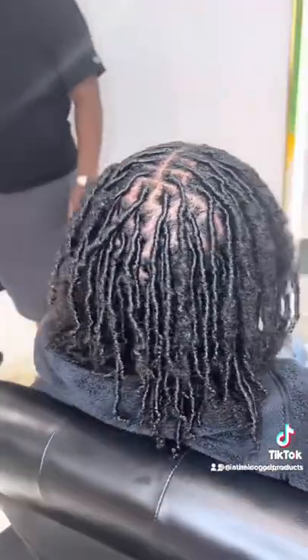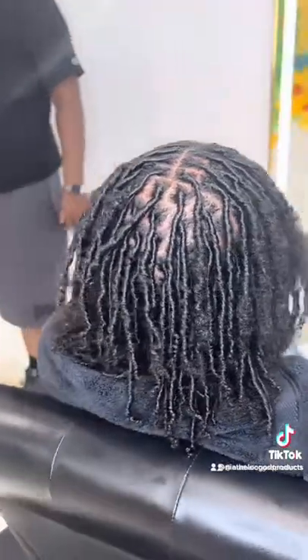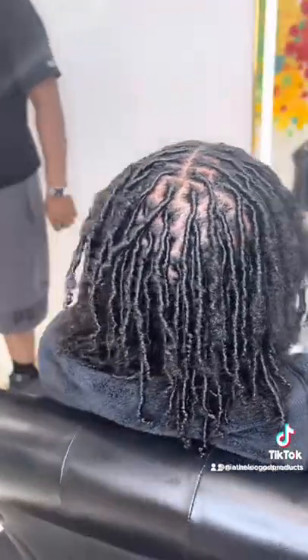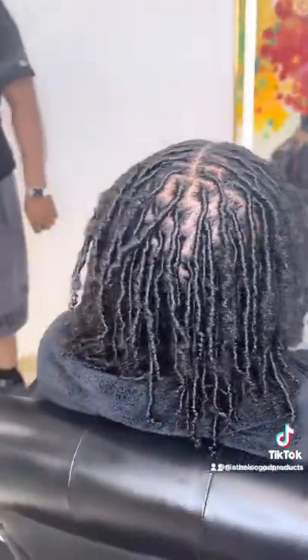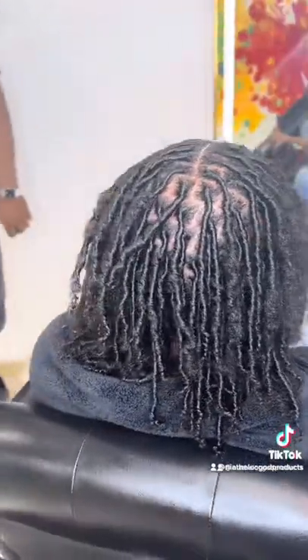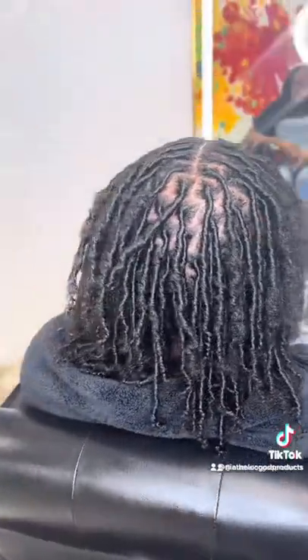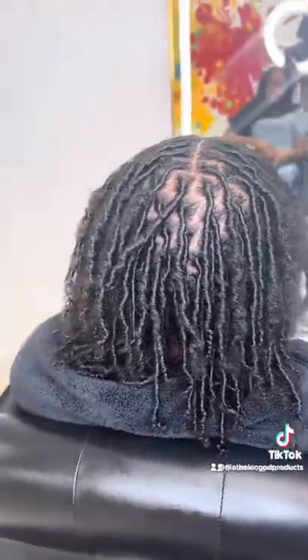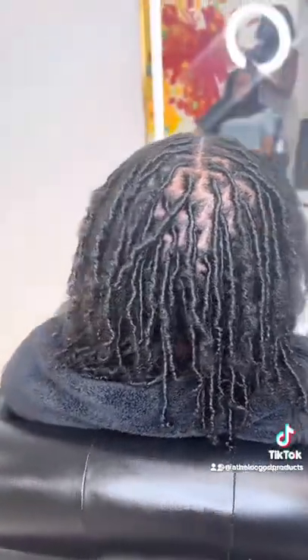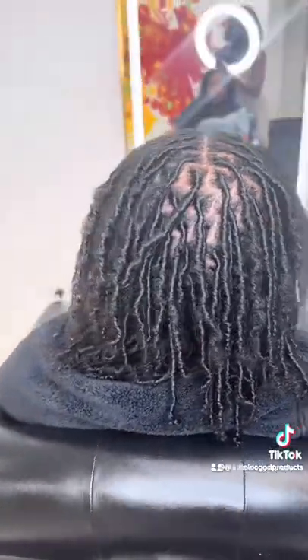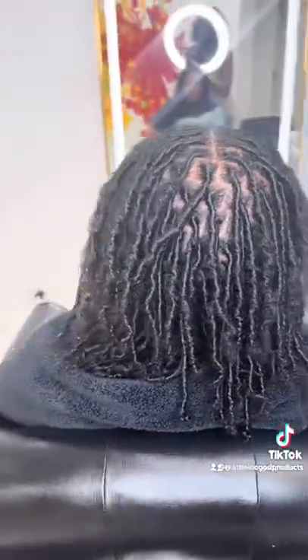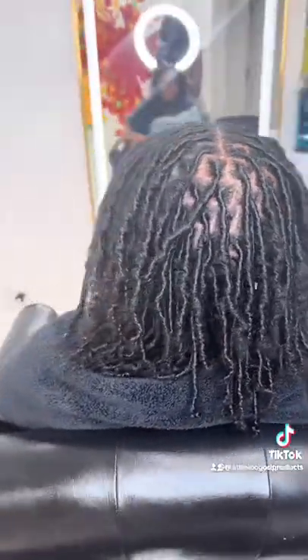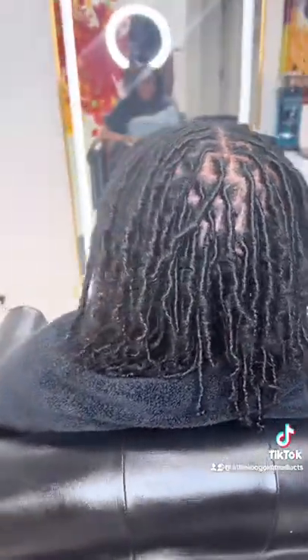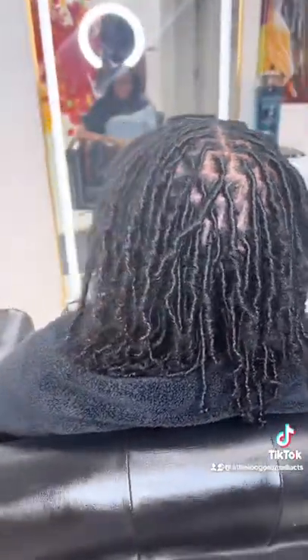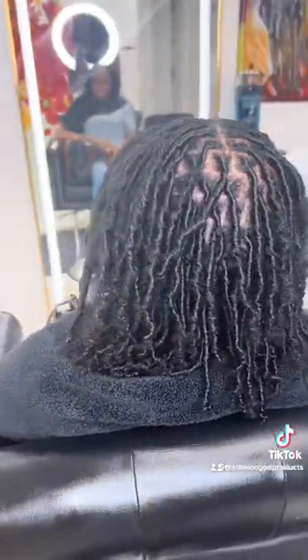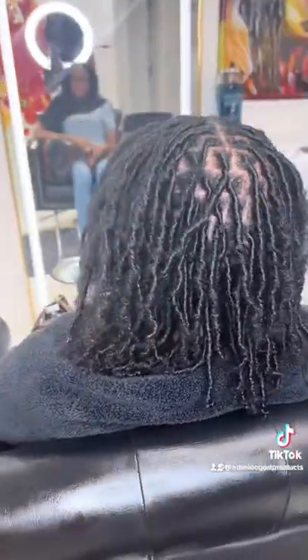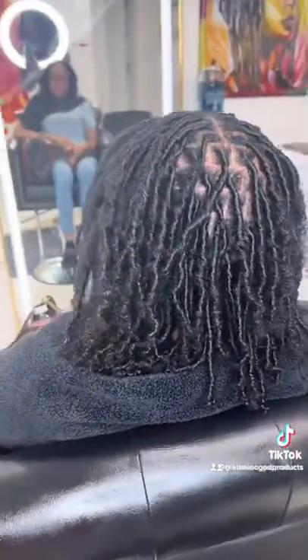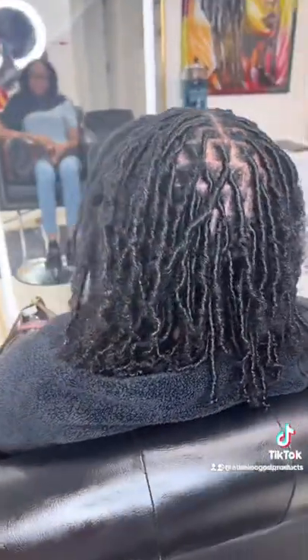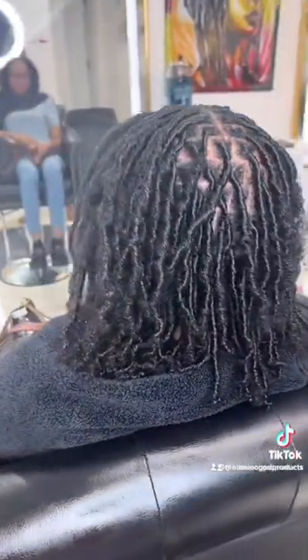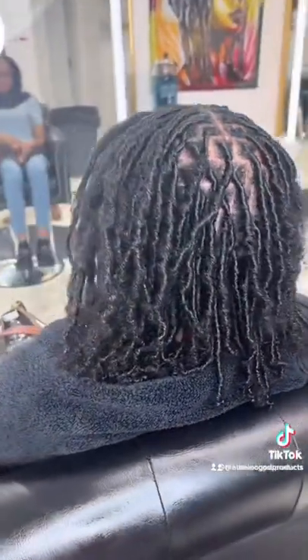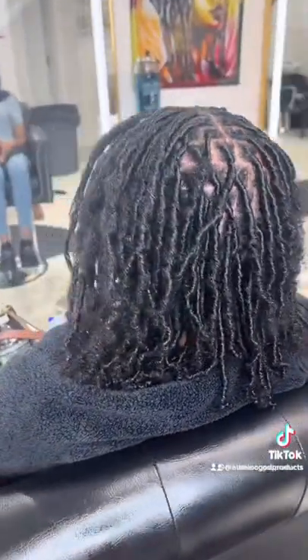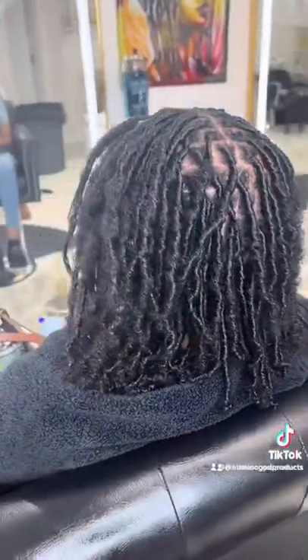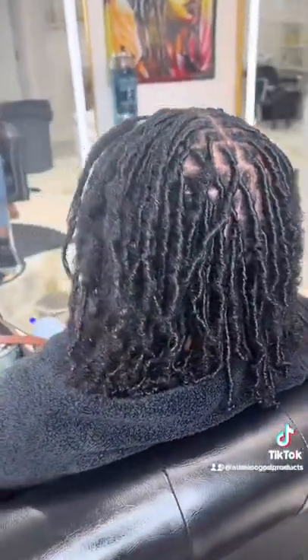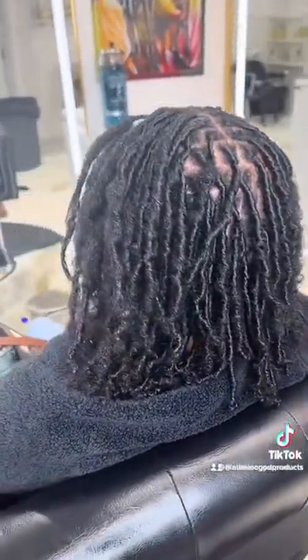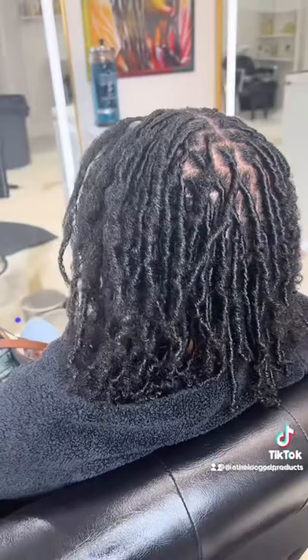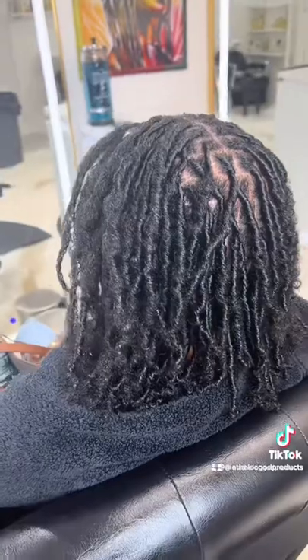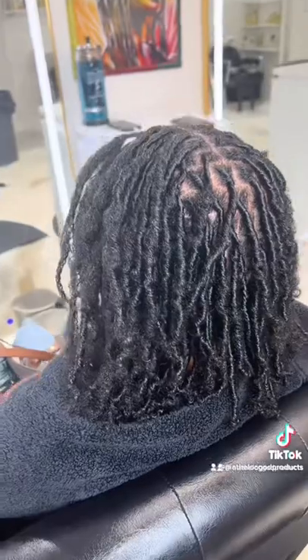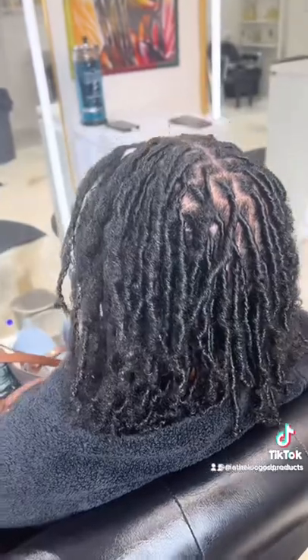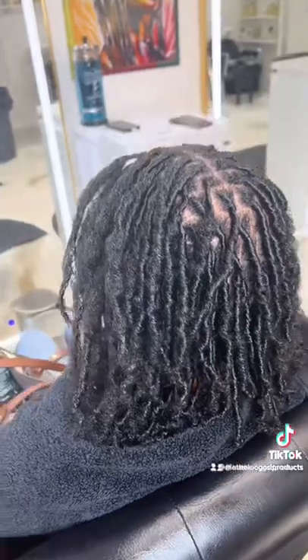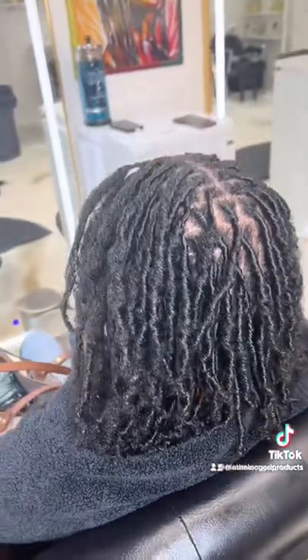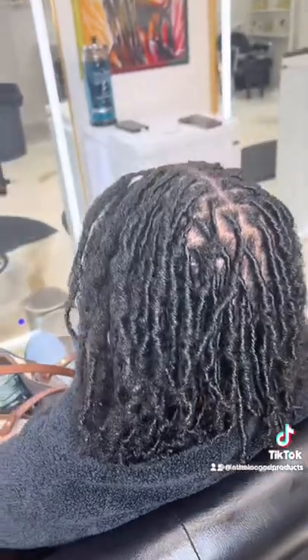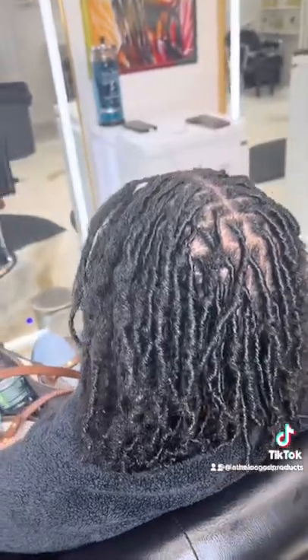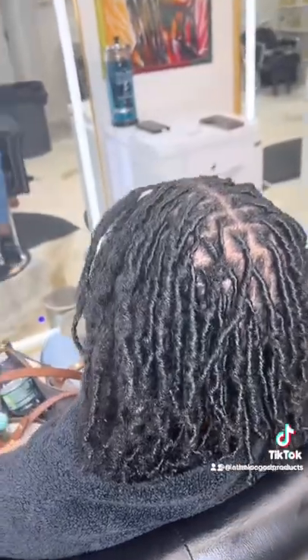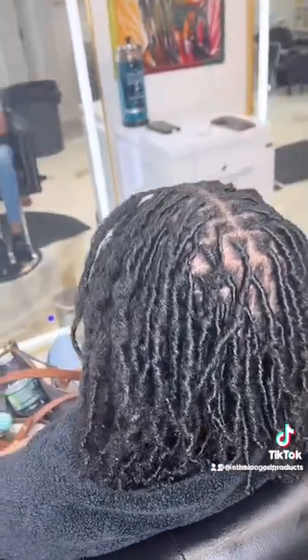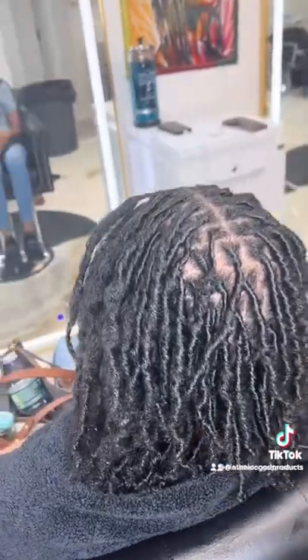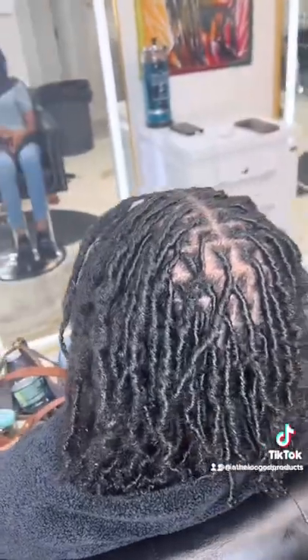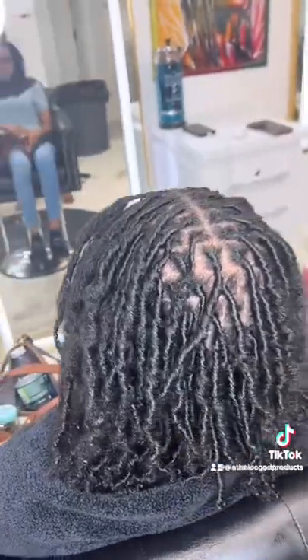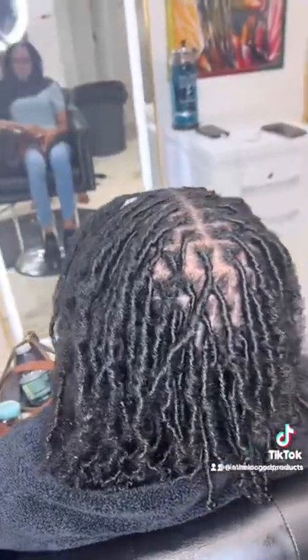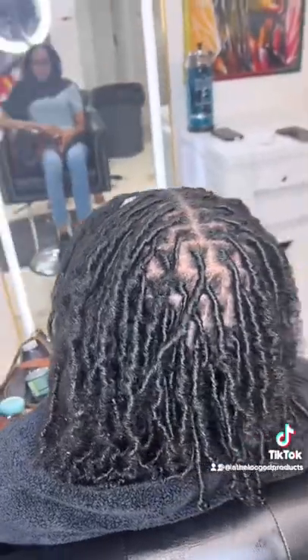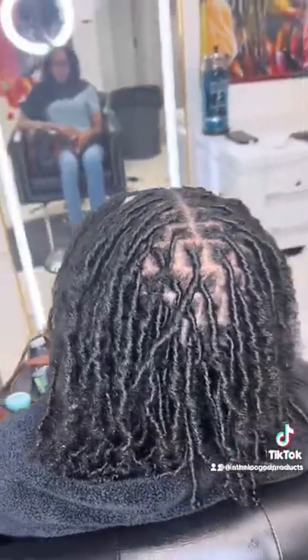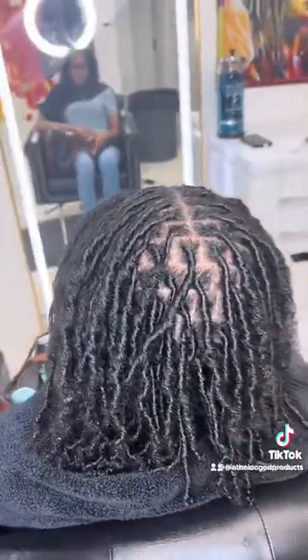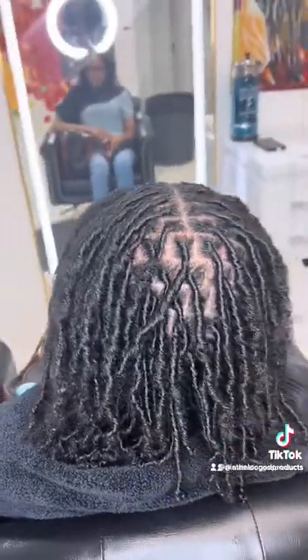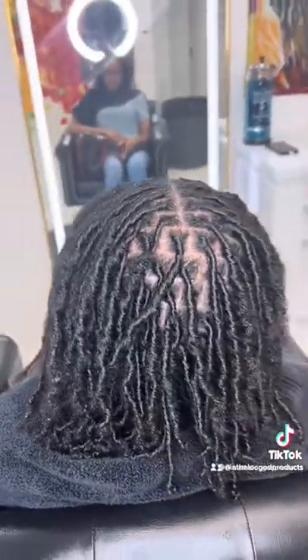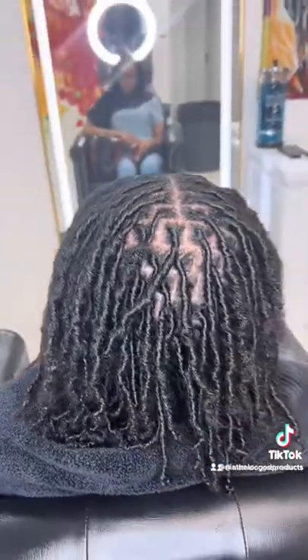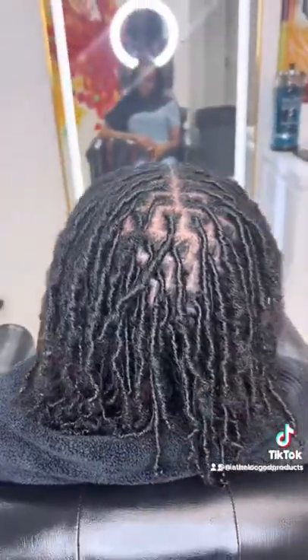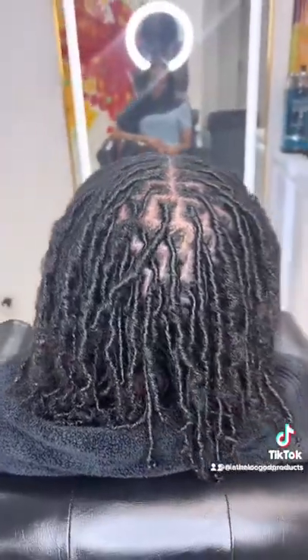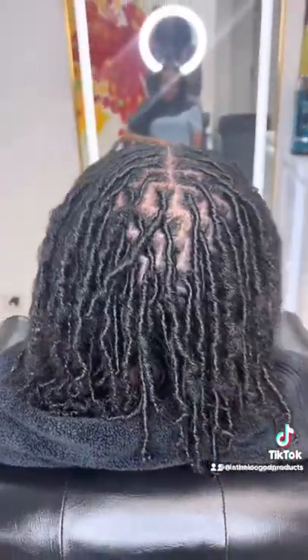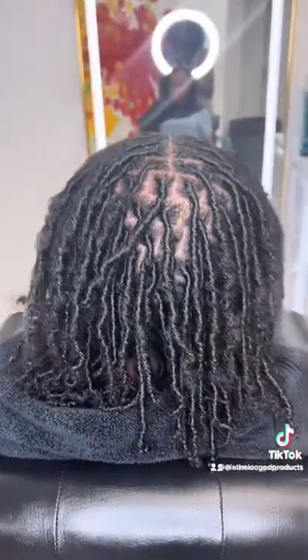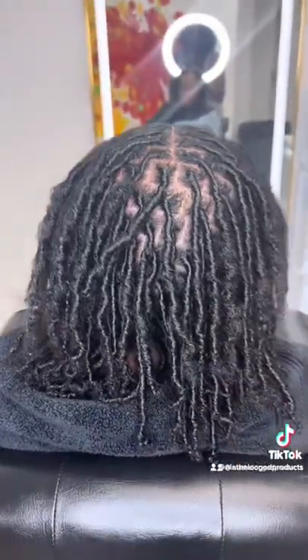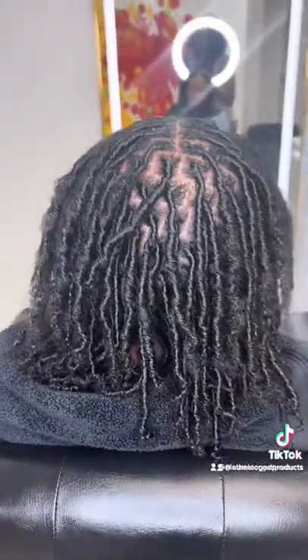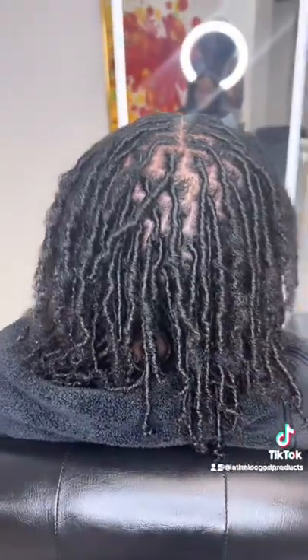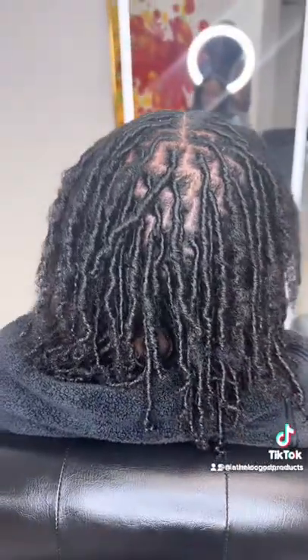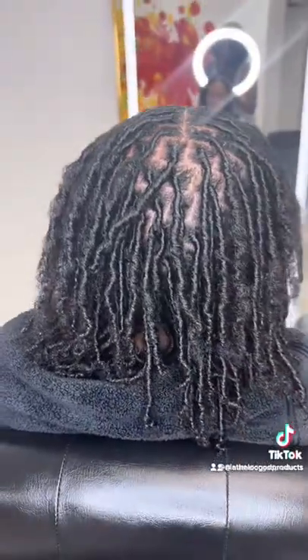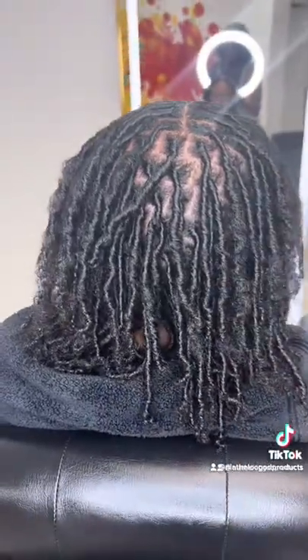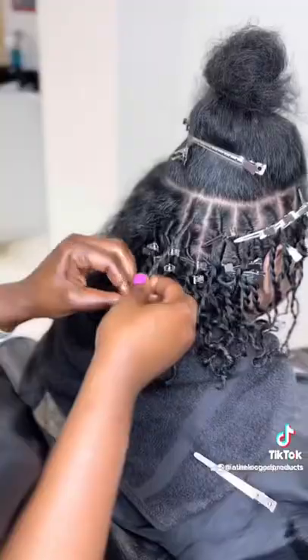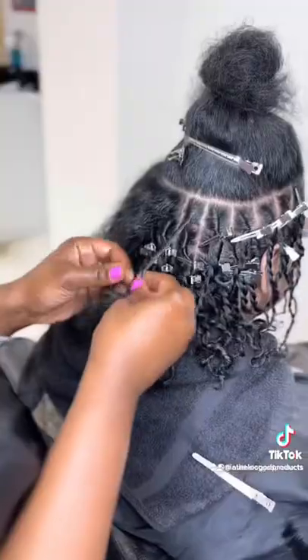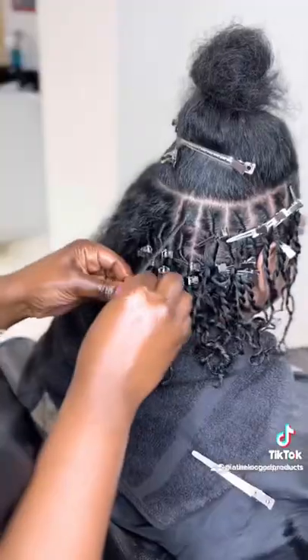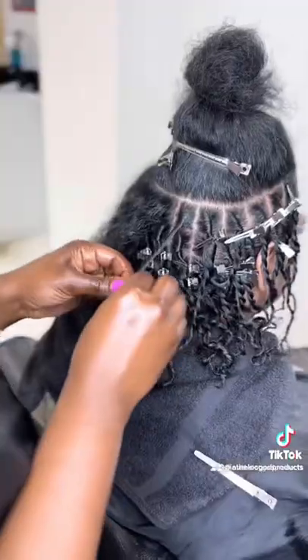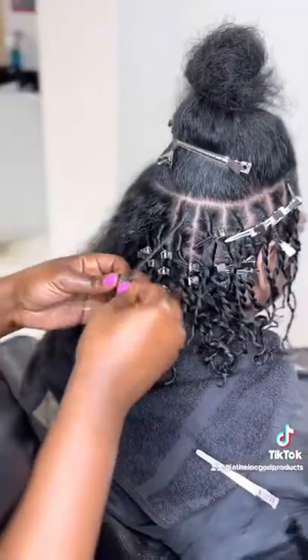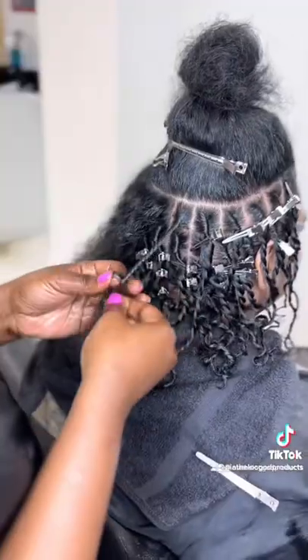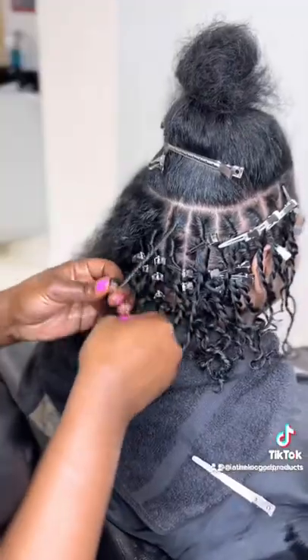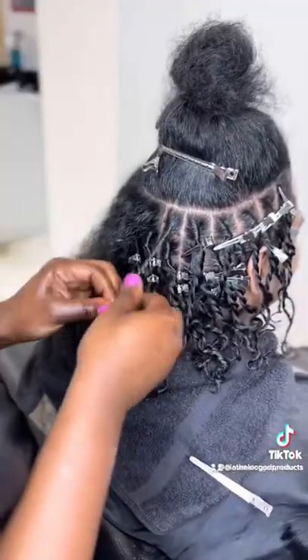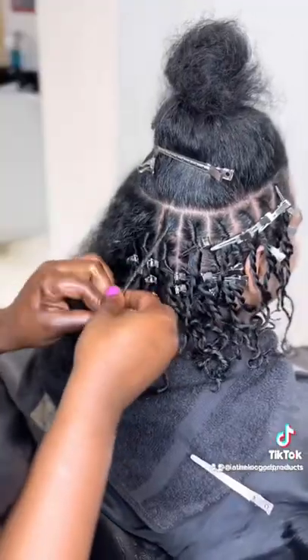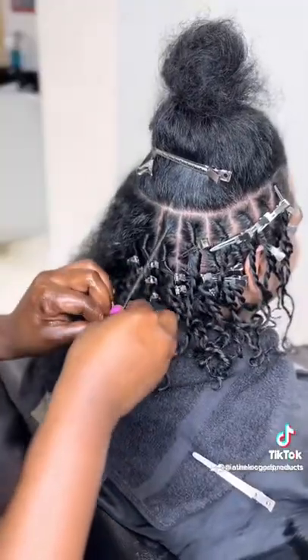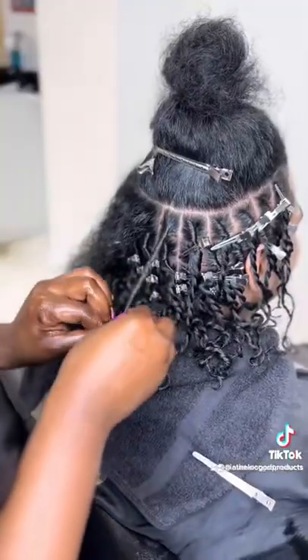So here we have coils. Coils look like mature locks faster, and generally is a faster style to complete.